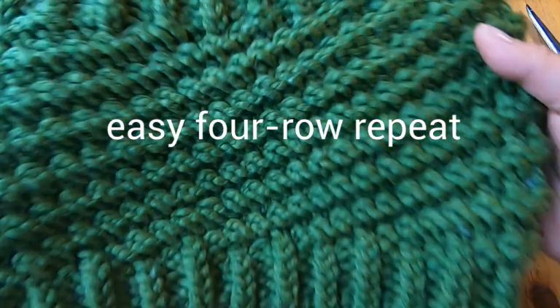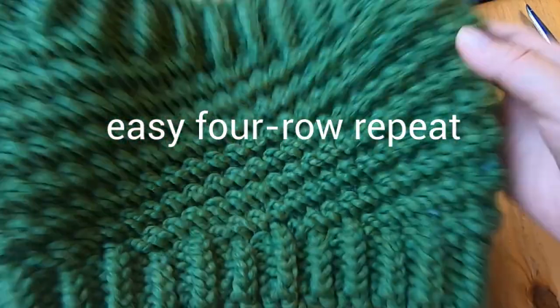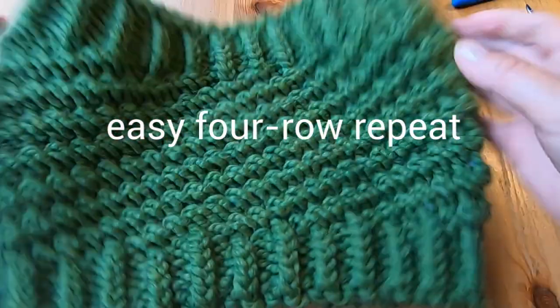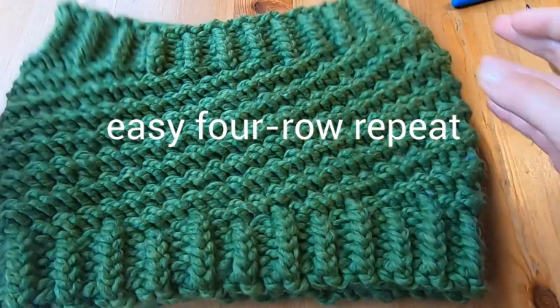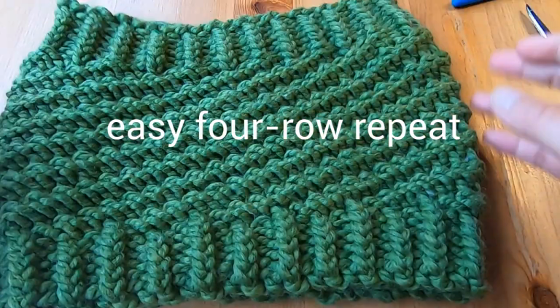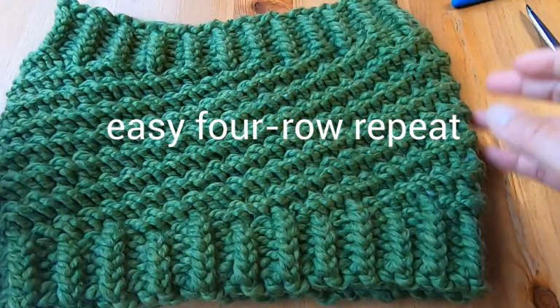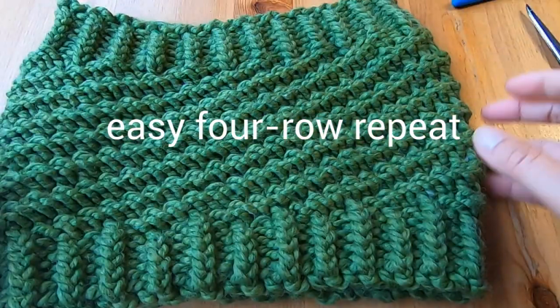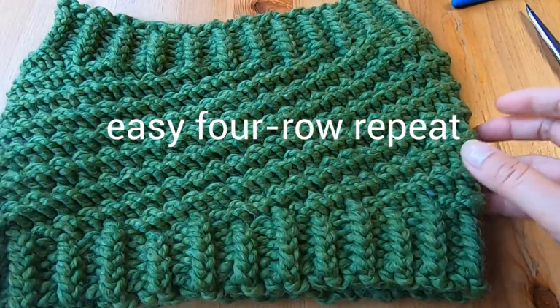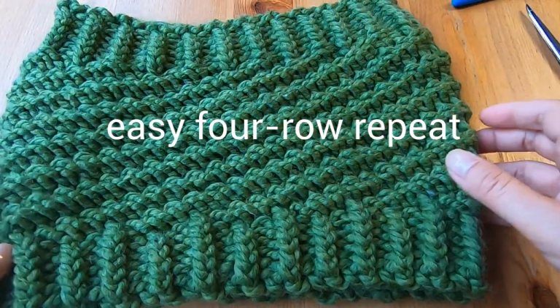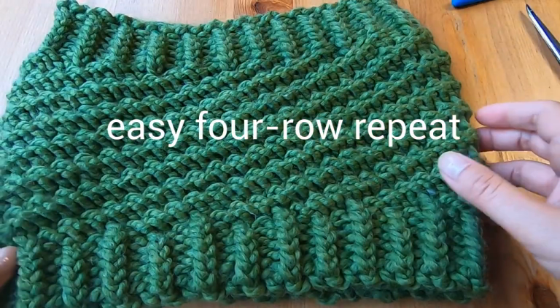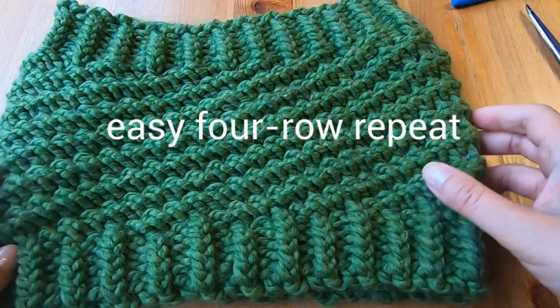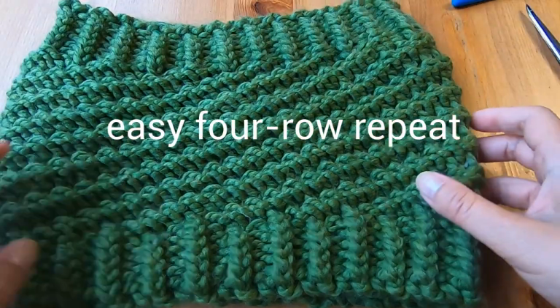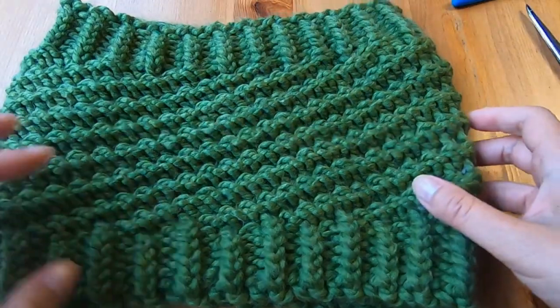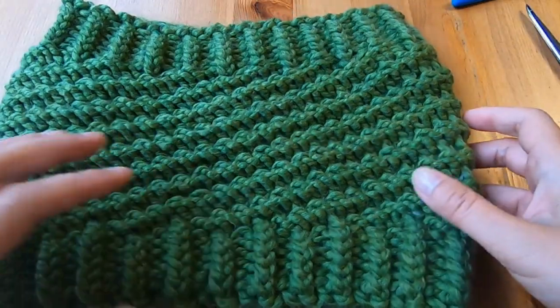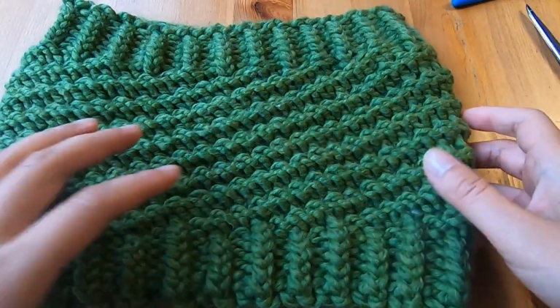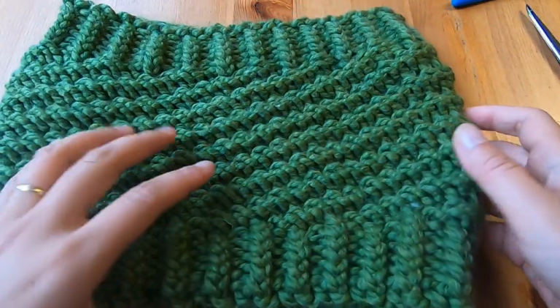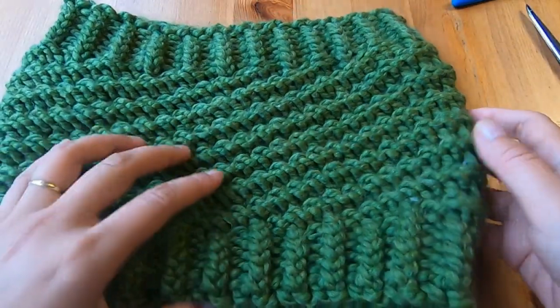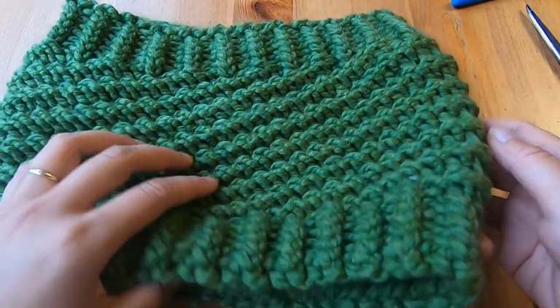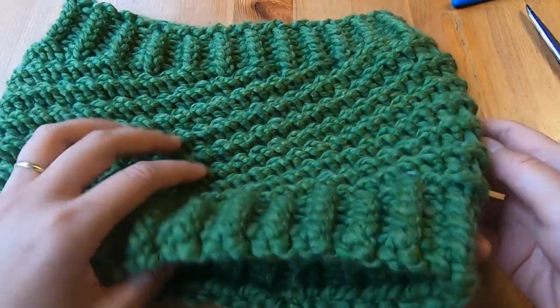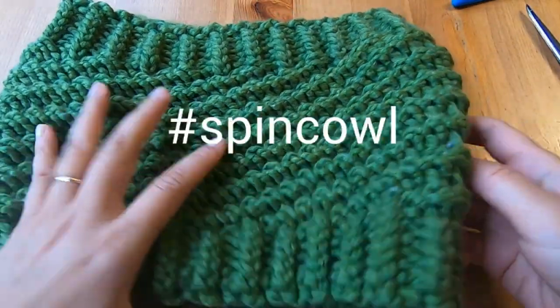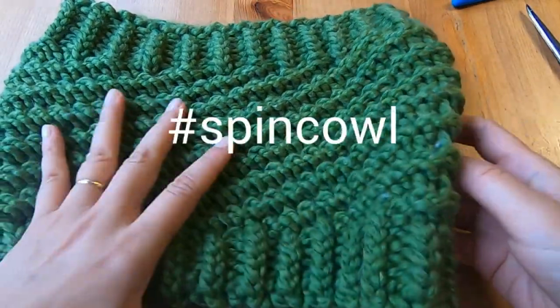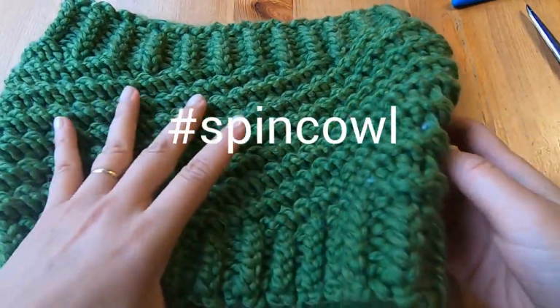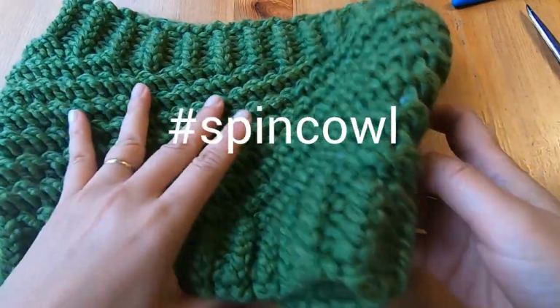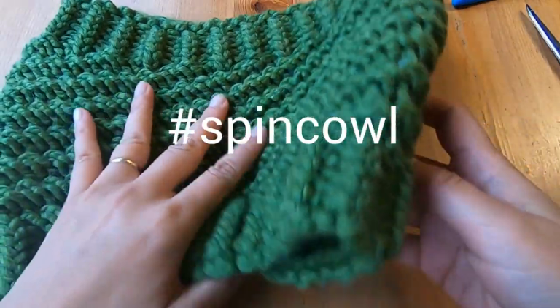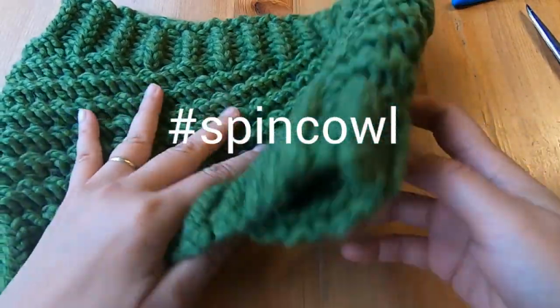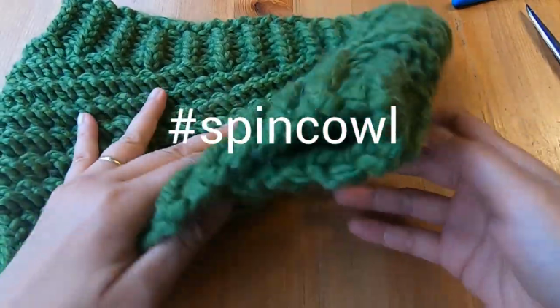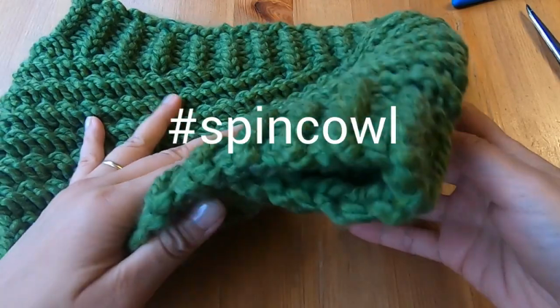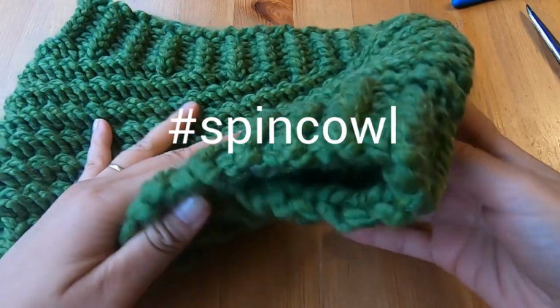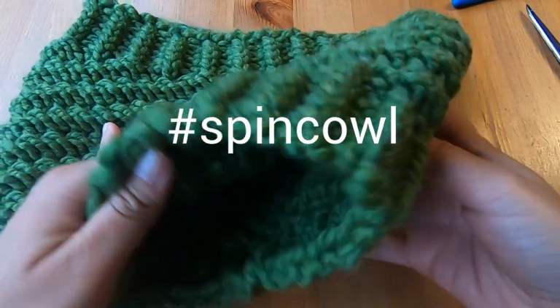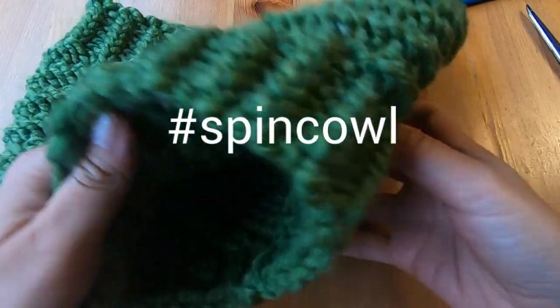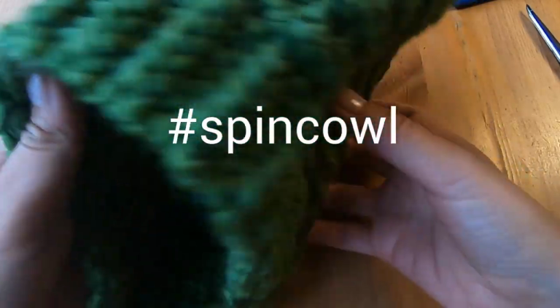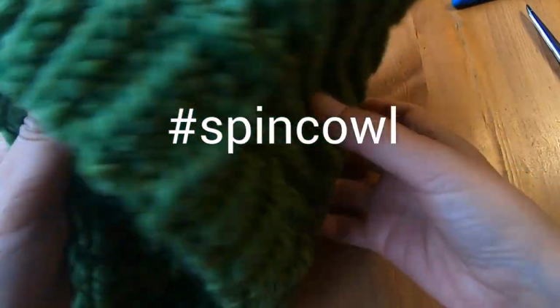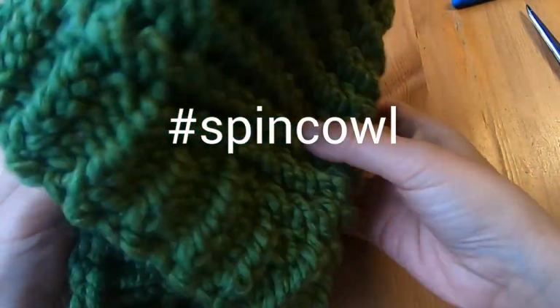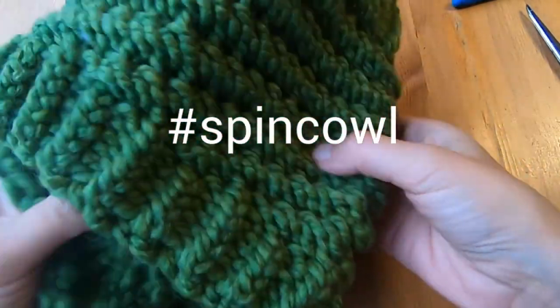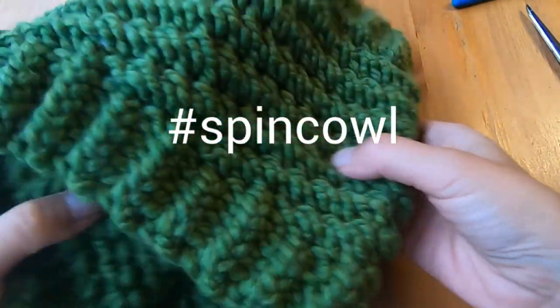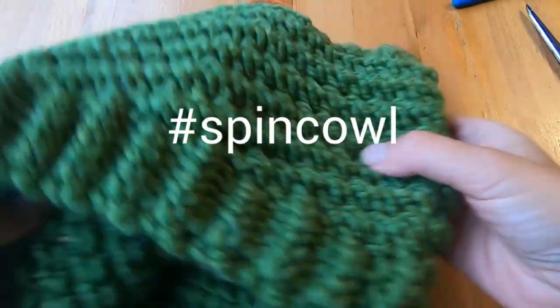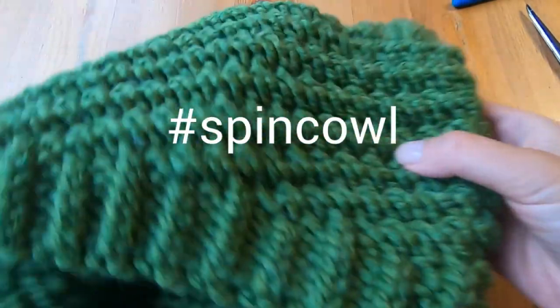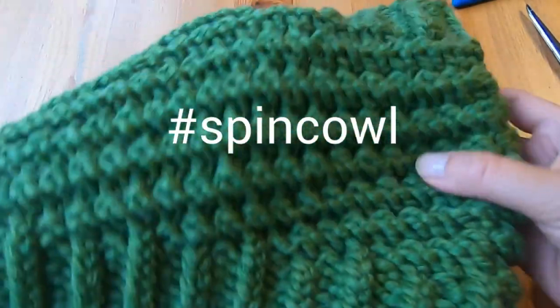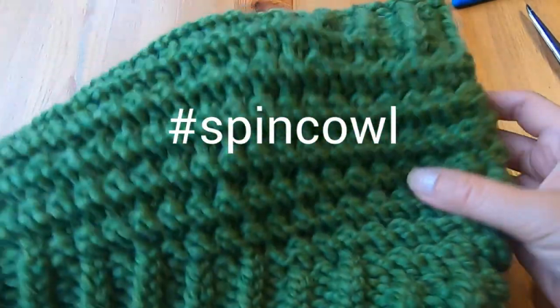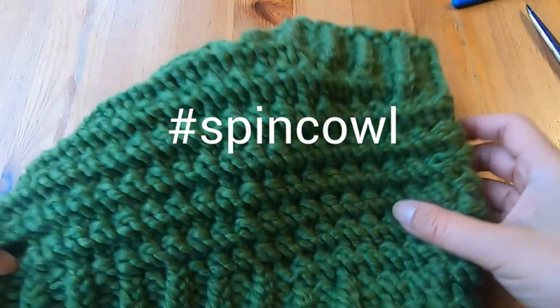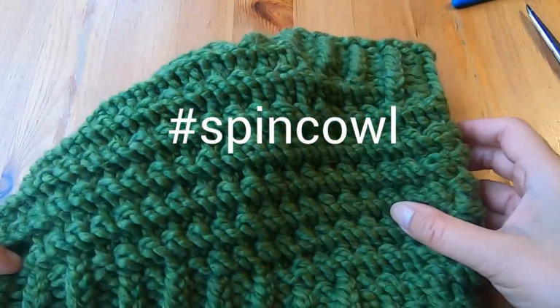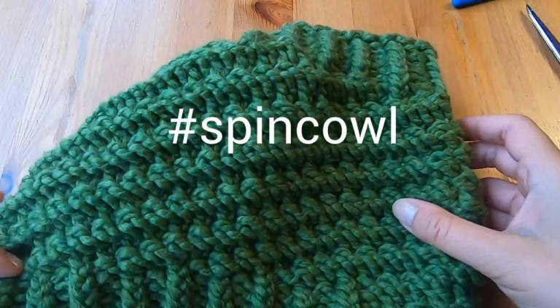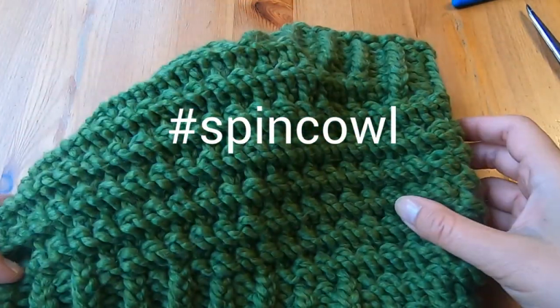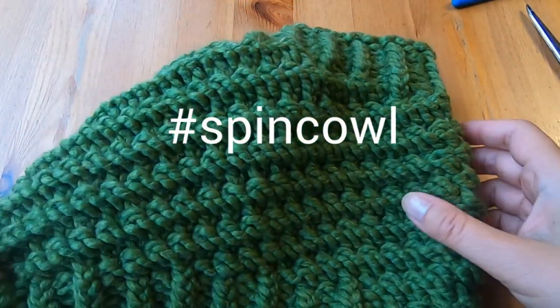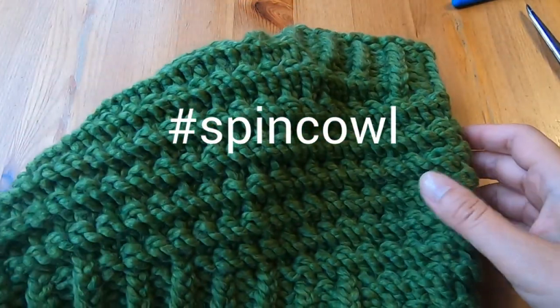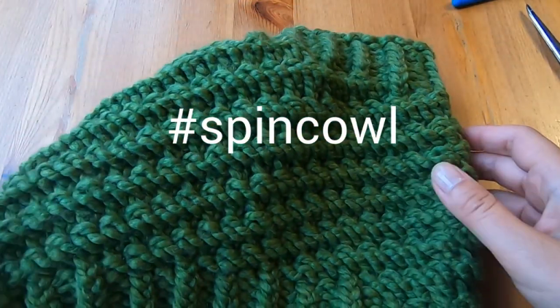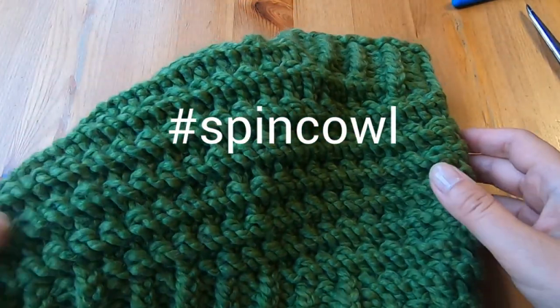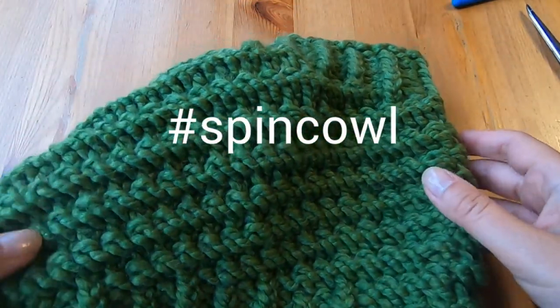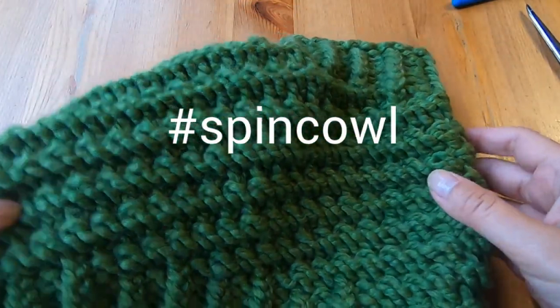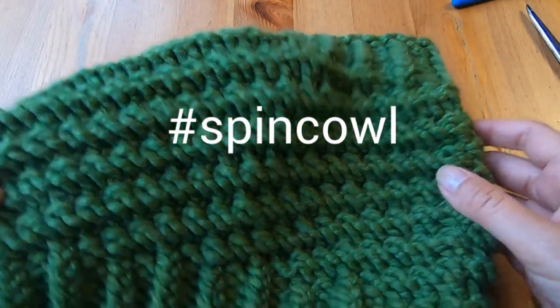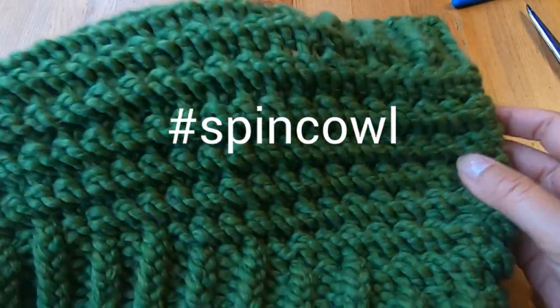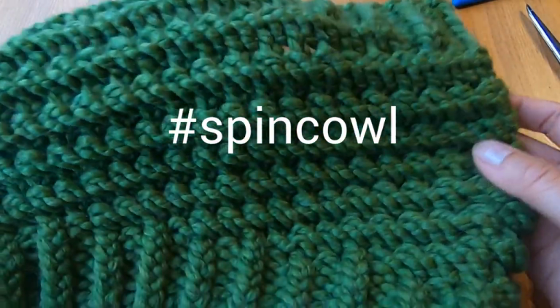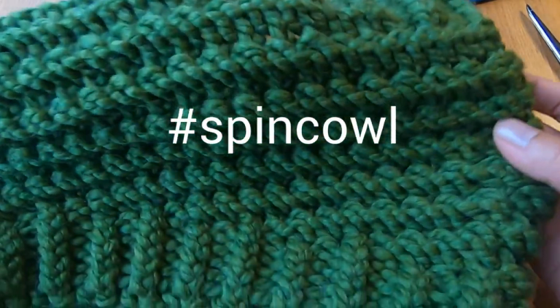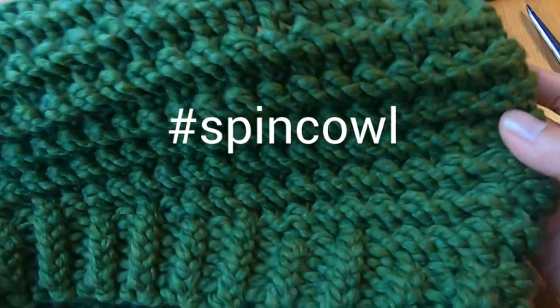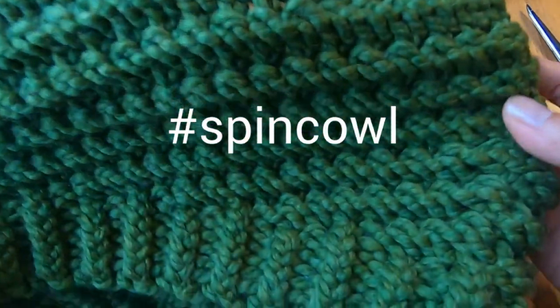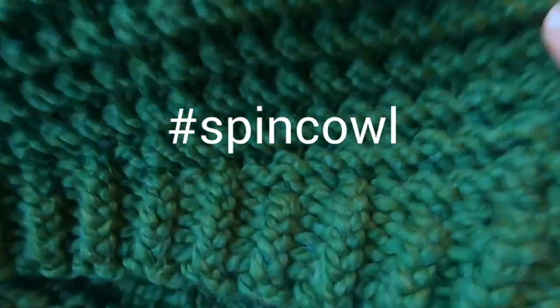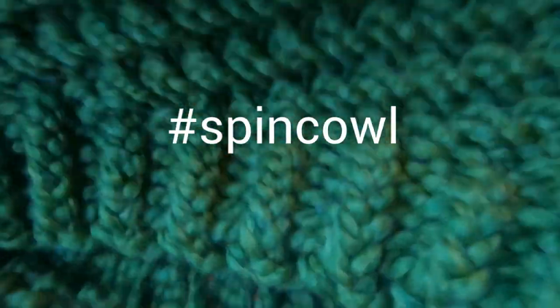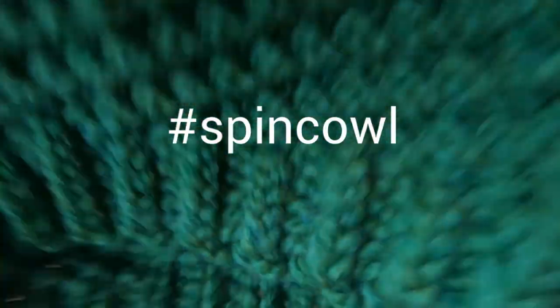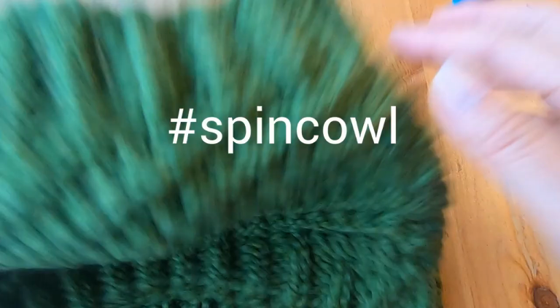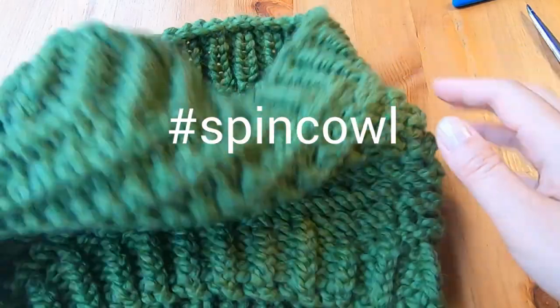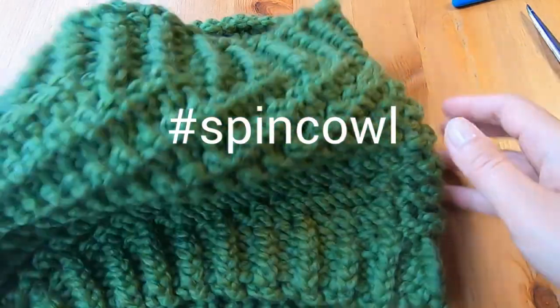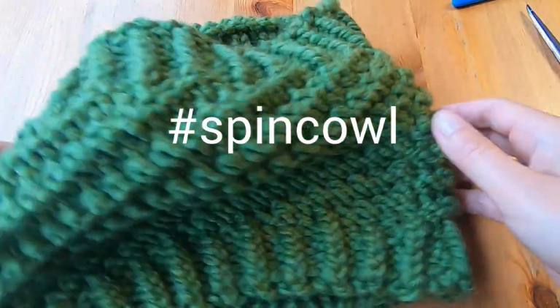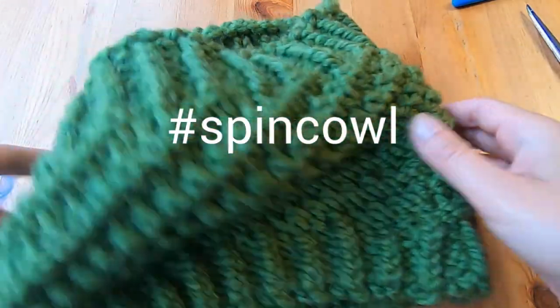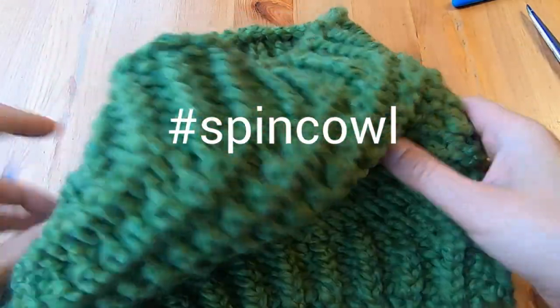I'm calling this pattern my Spin Cowl, and if you want more information about this pattern you can see the description below.